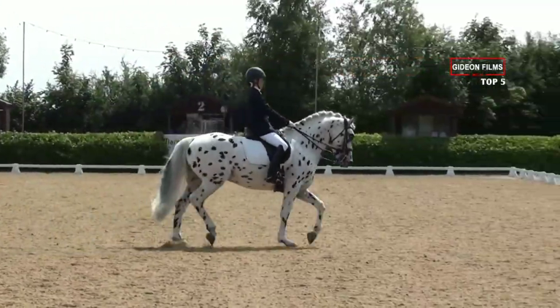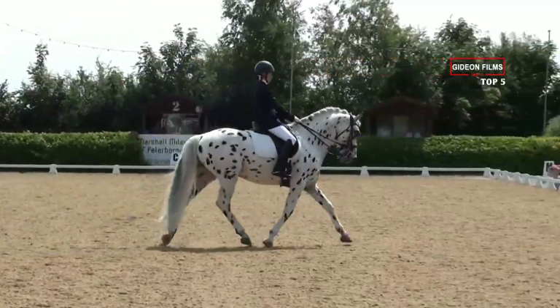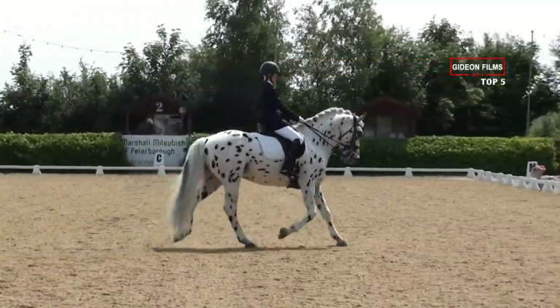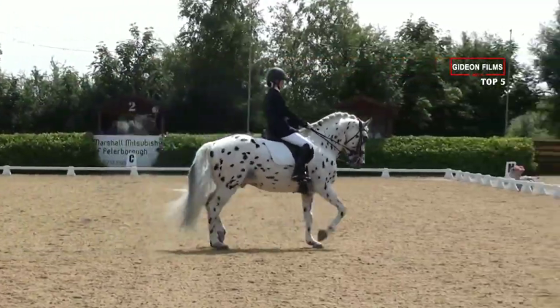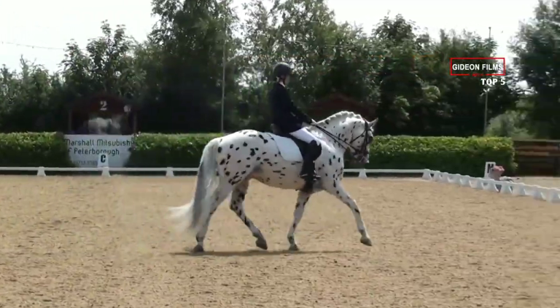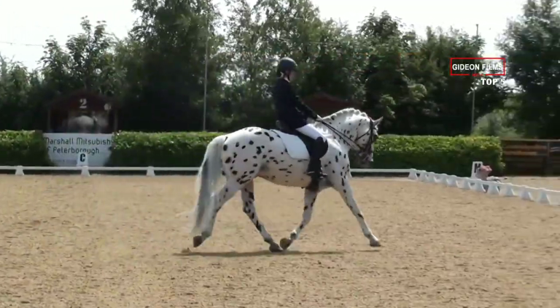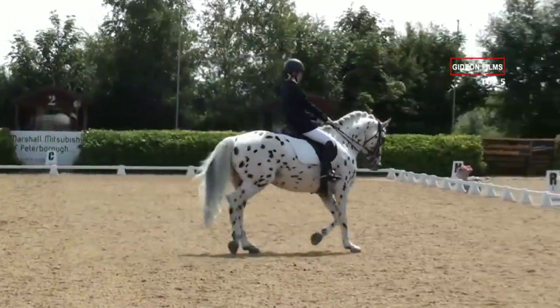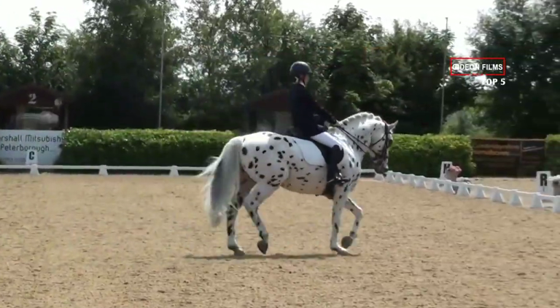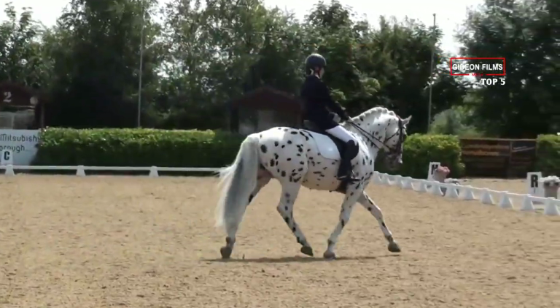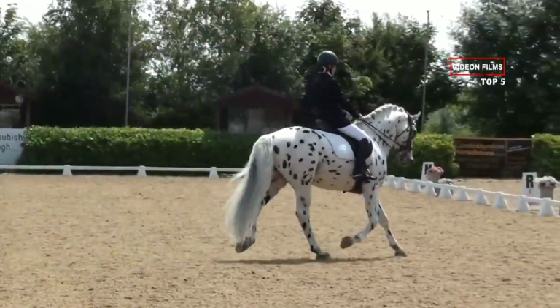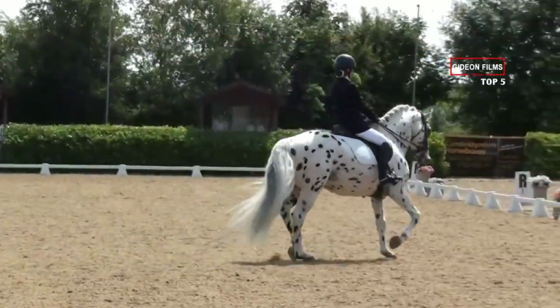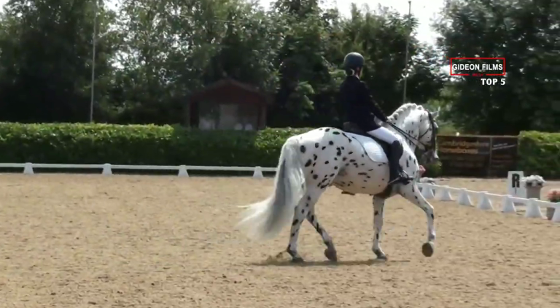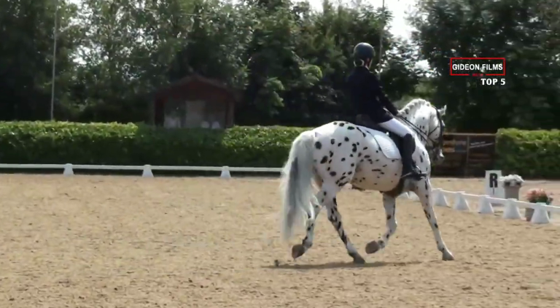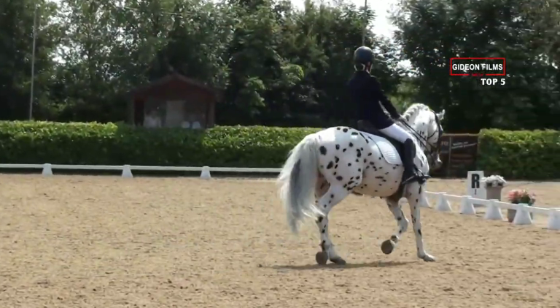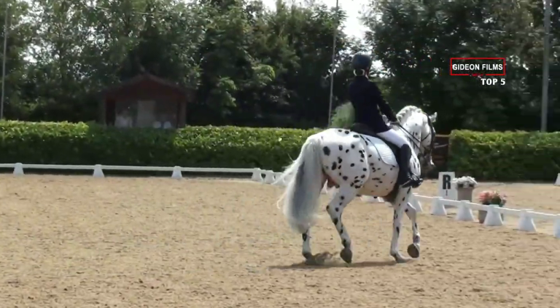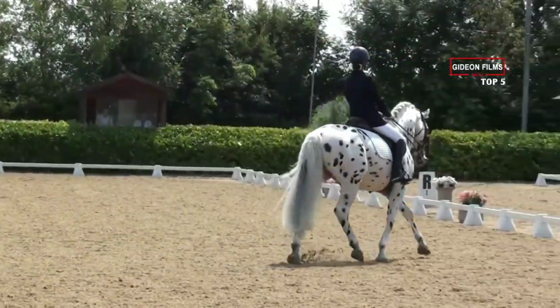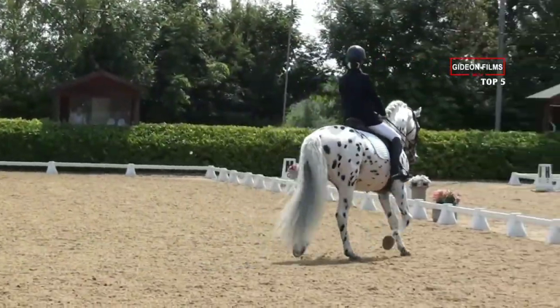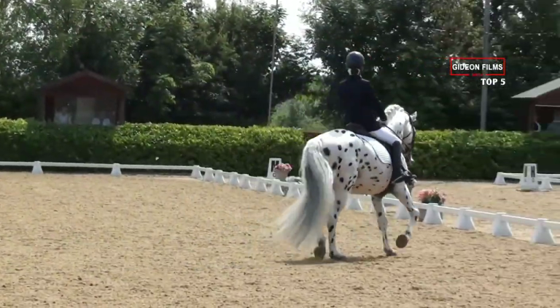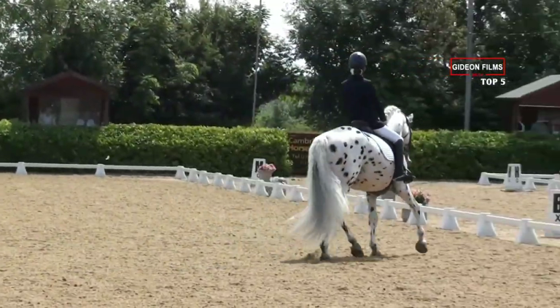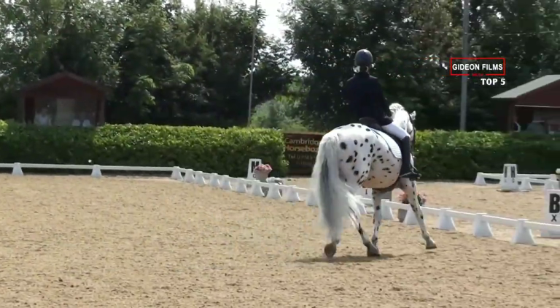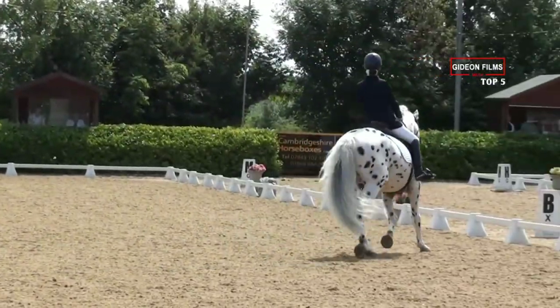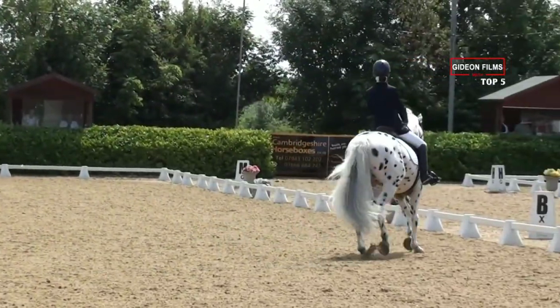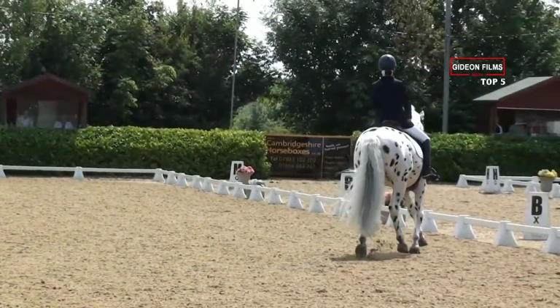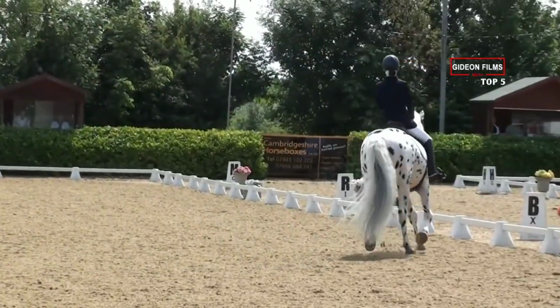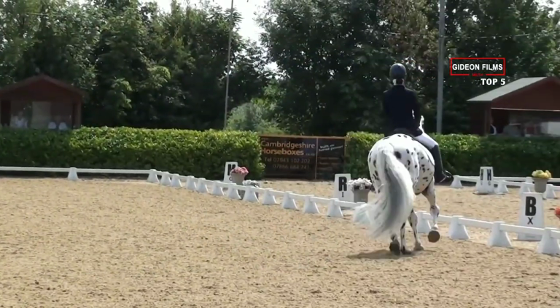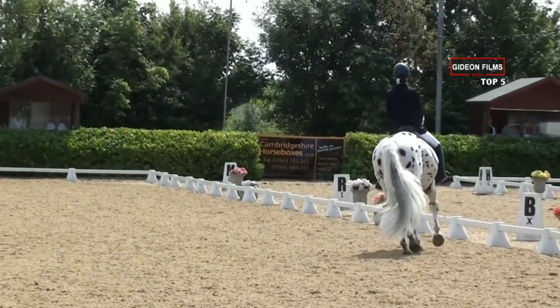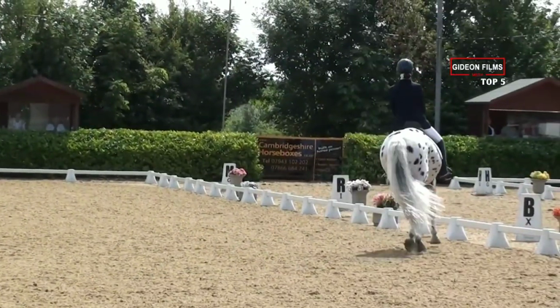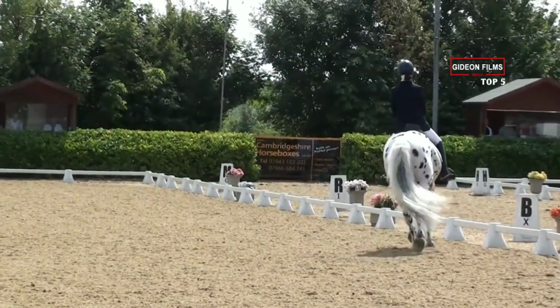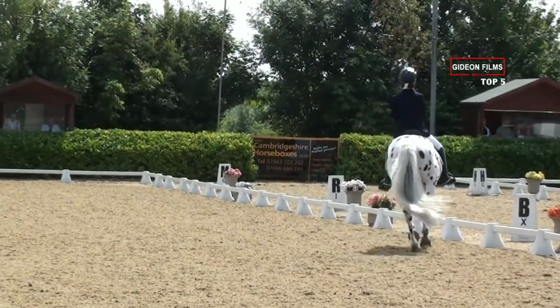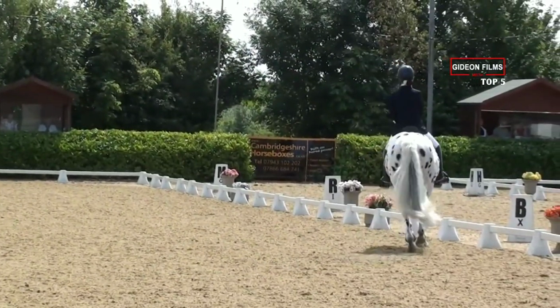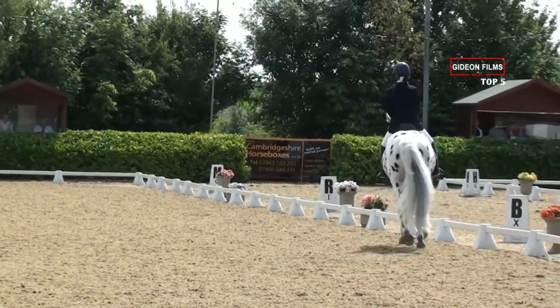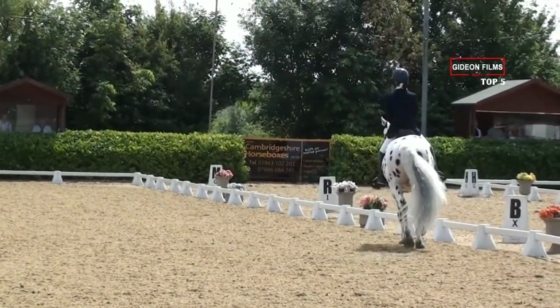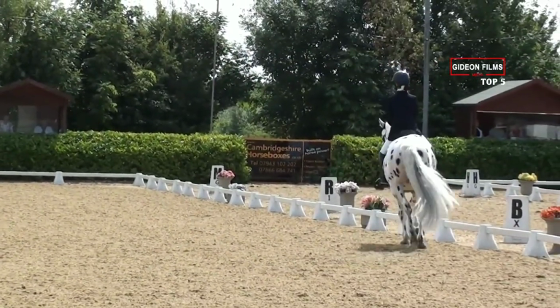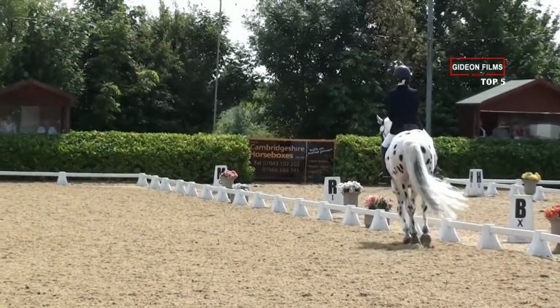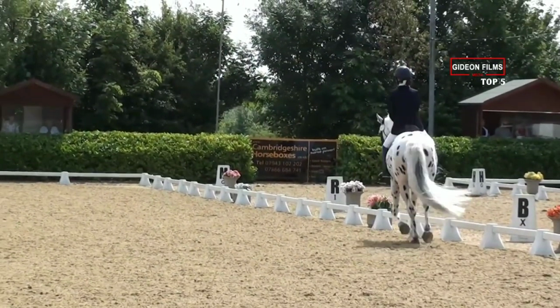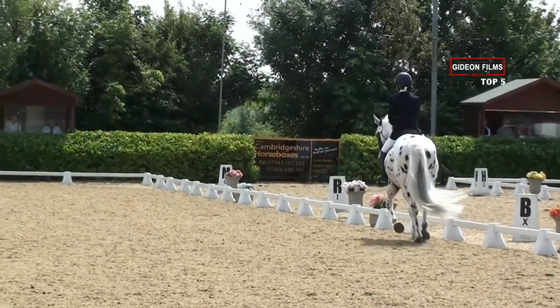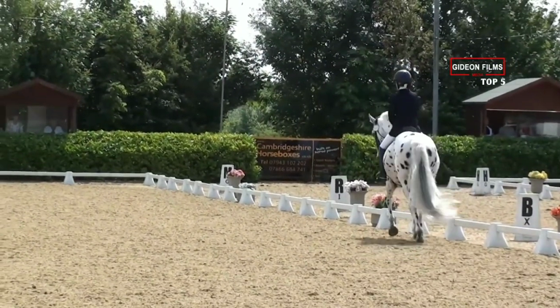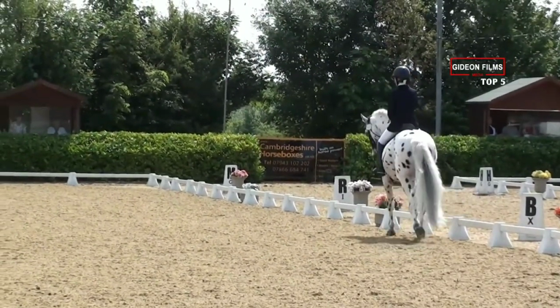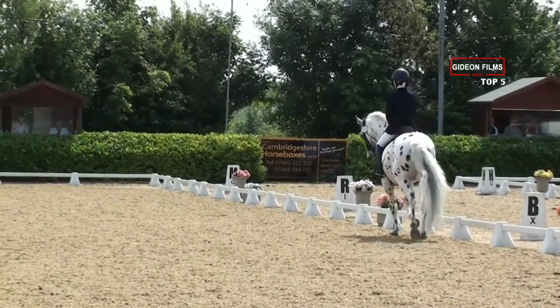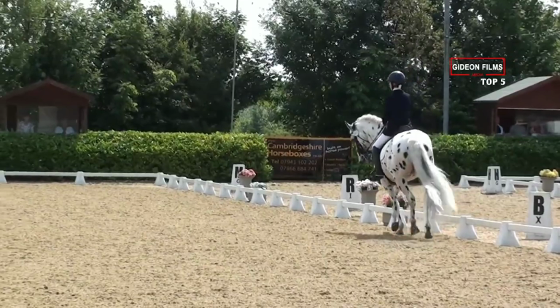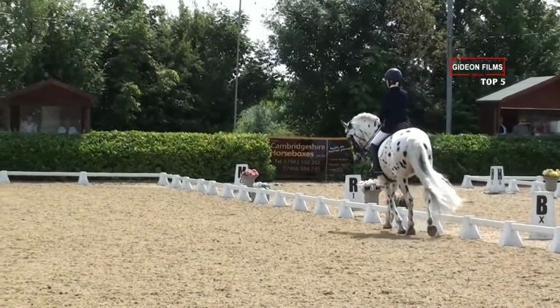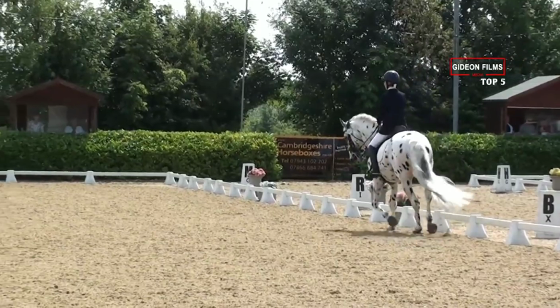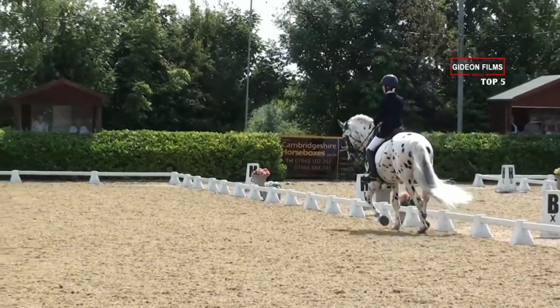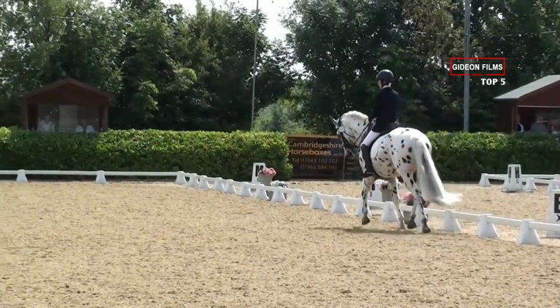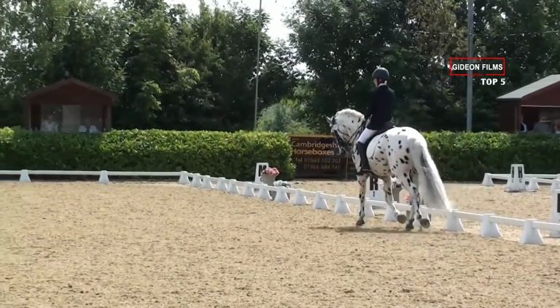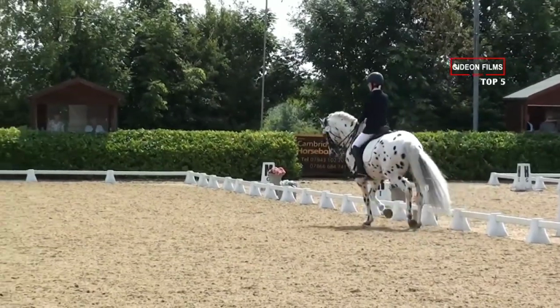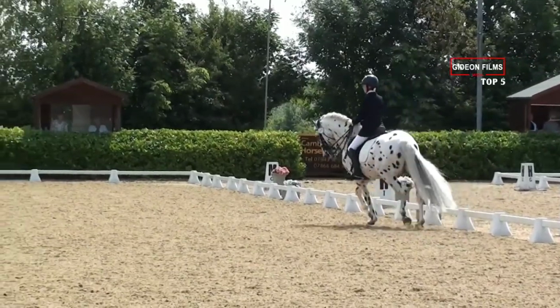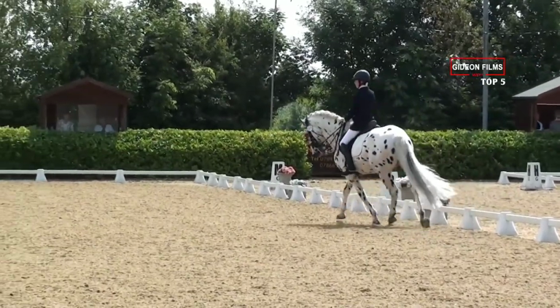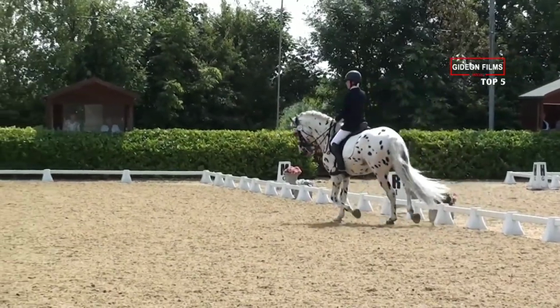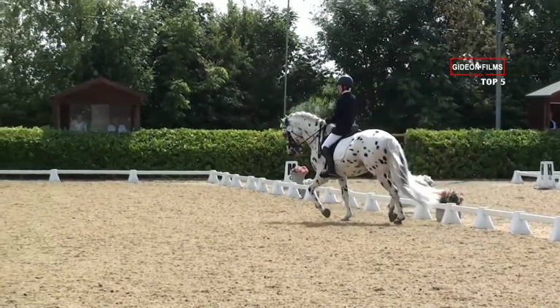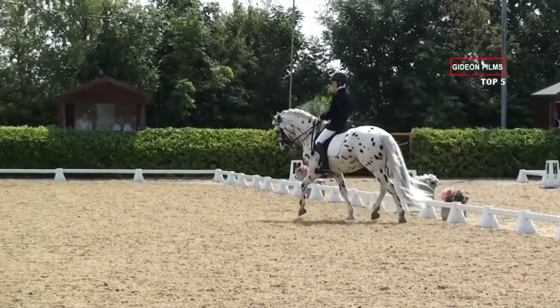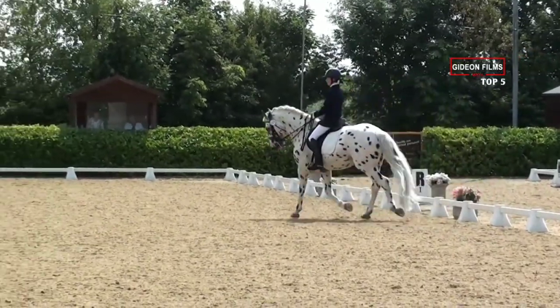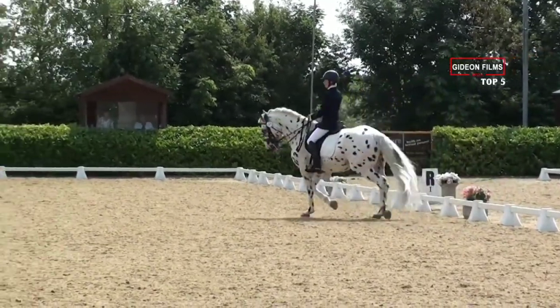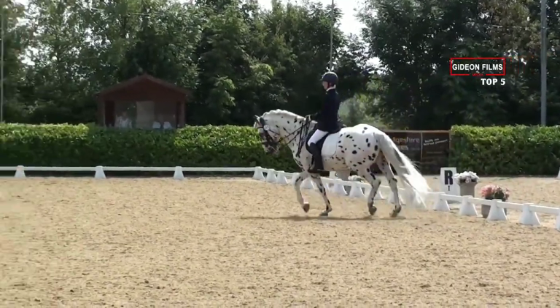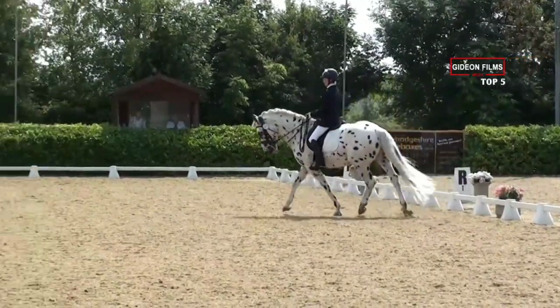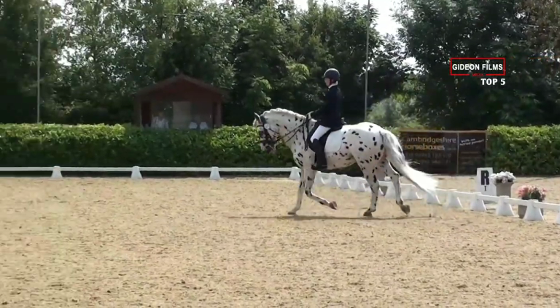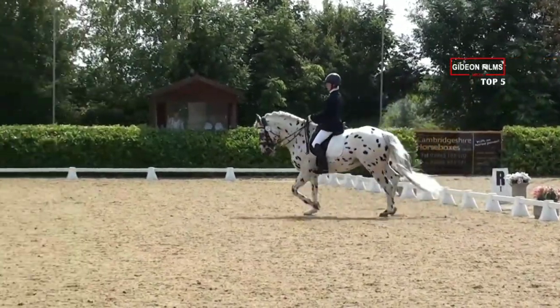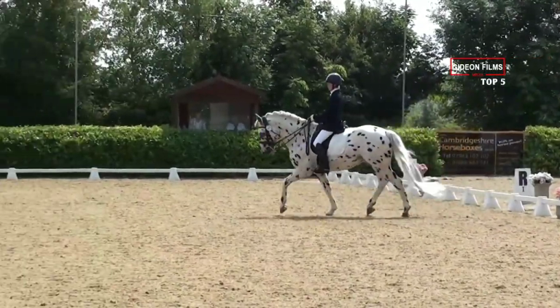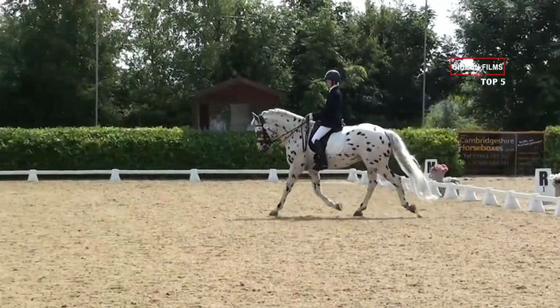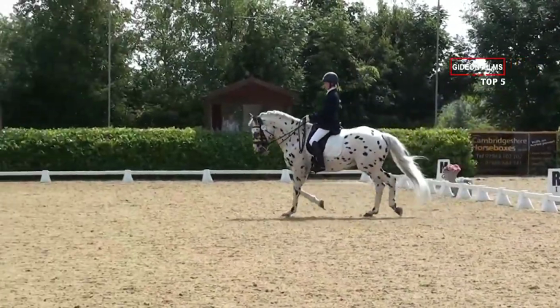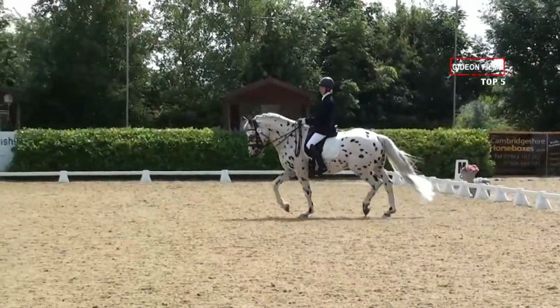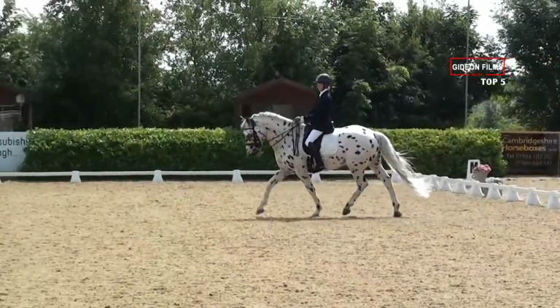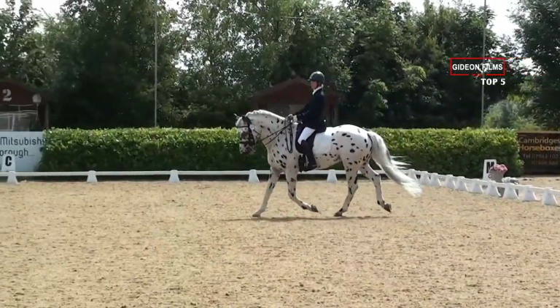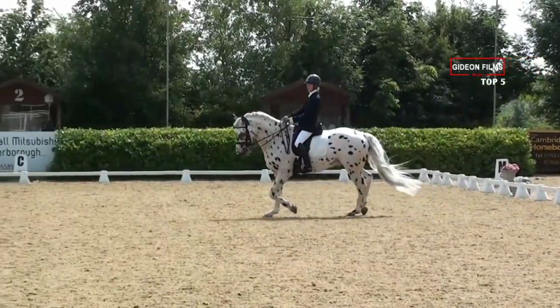Seeing spots has never felt so good! It's pretty easy to see how some folks confuse these beauties for Appaloosas, though their markings are often more saturated.